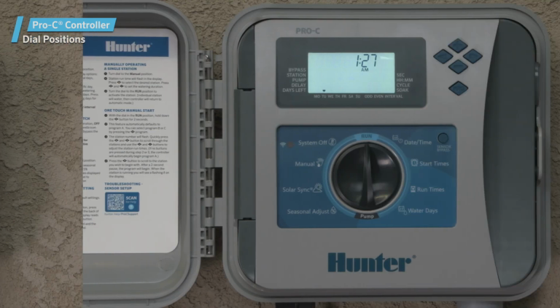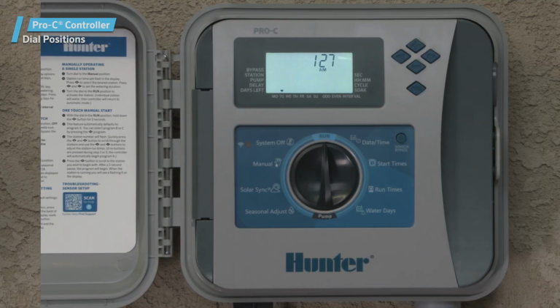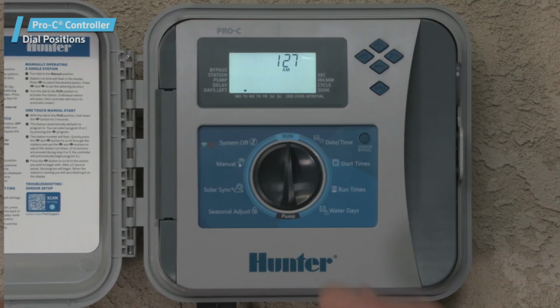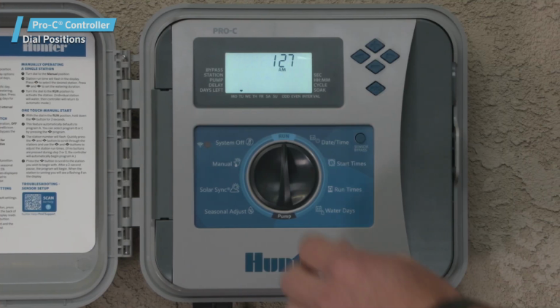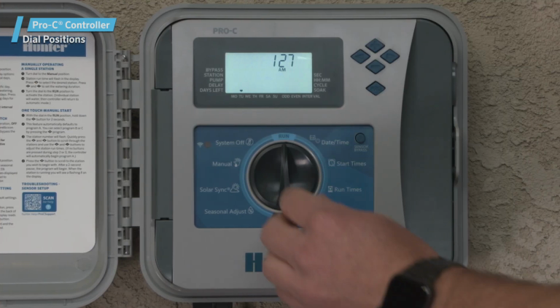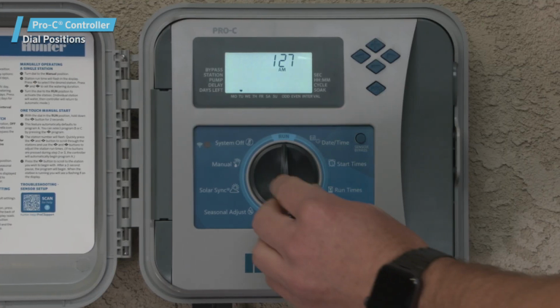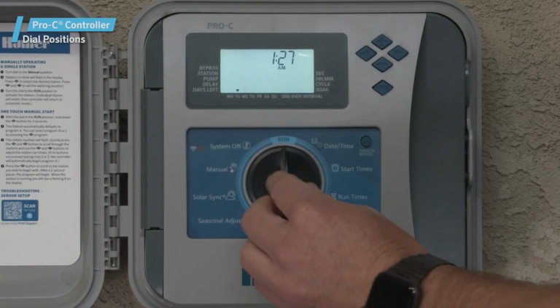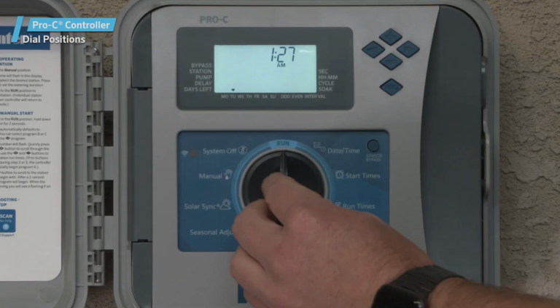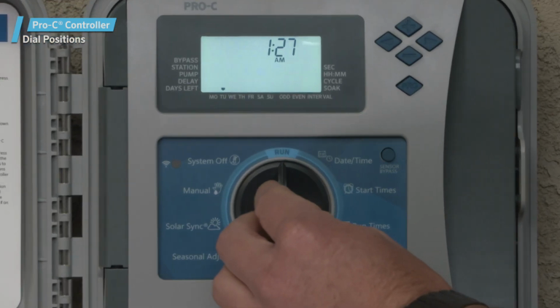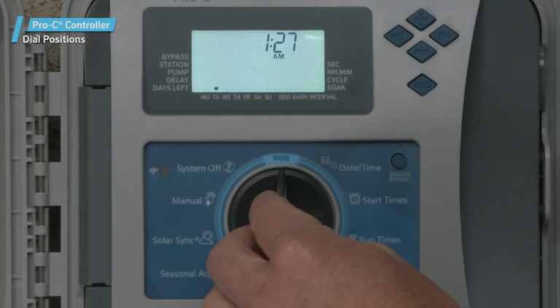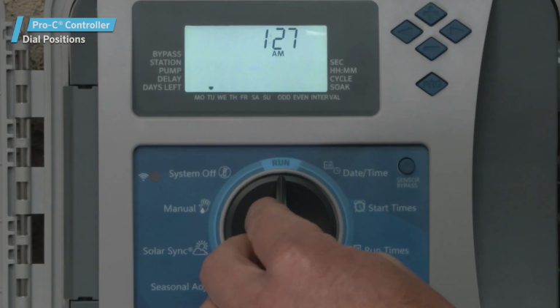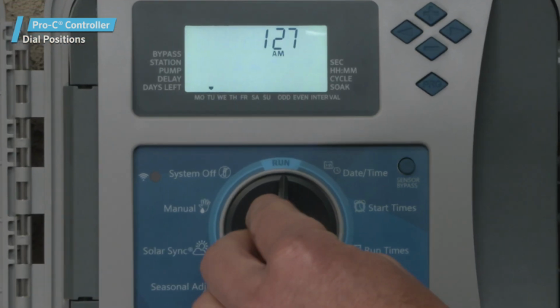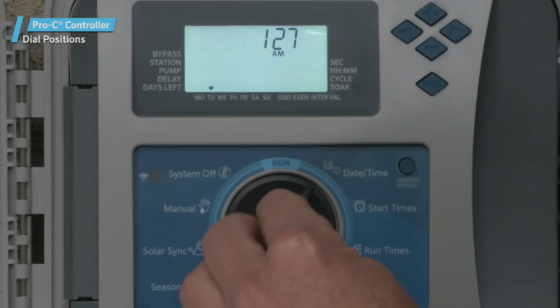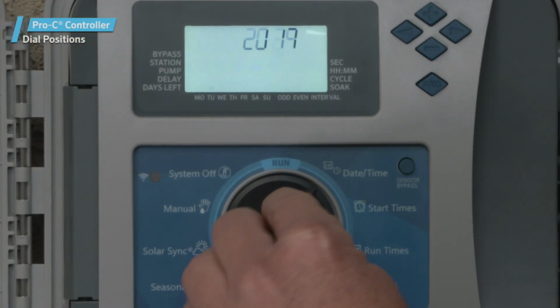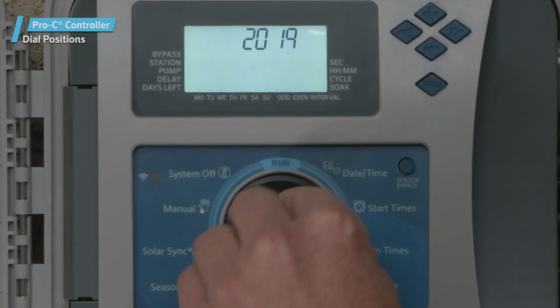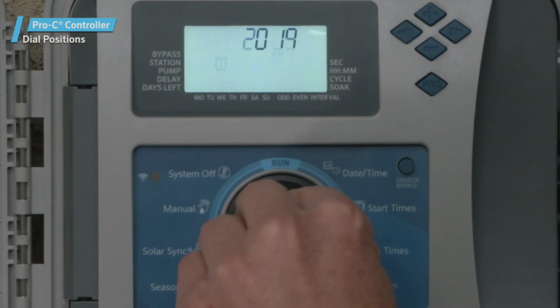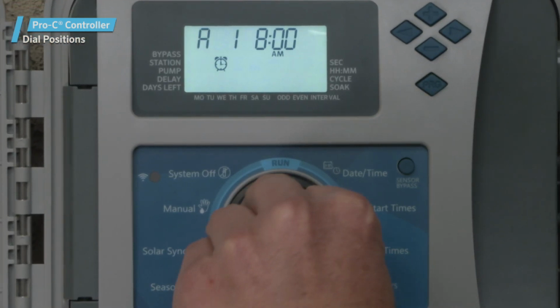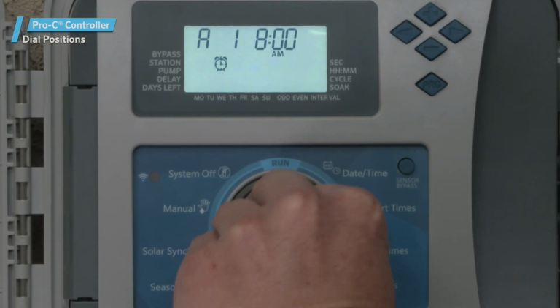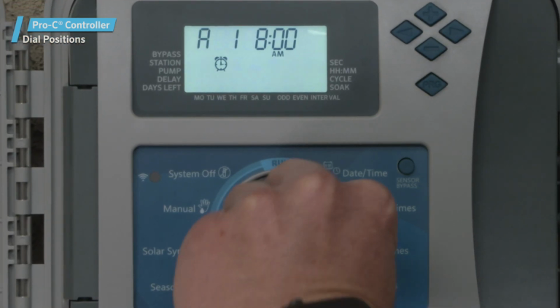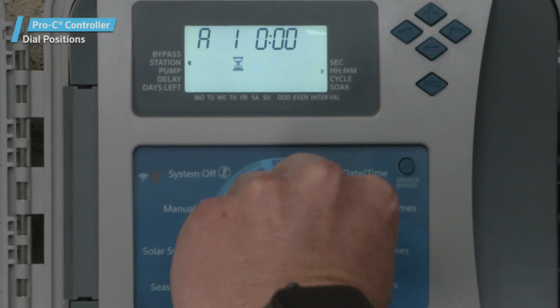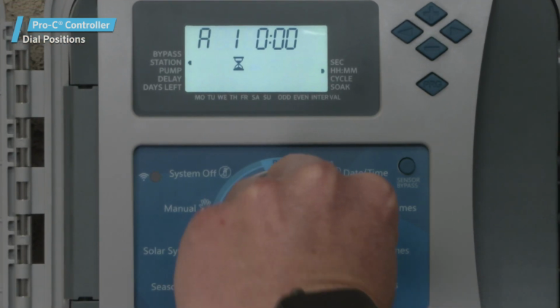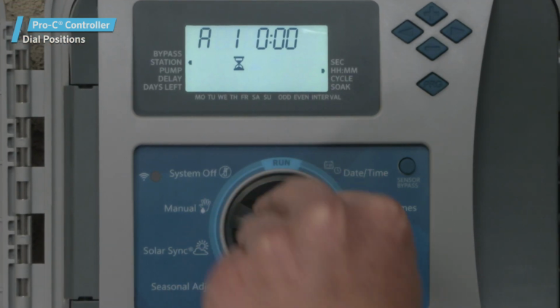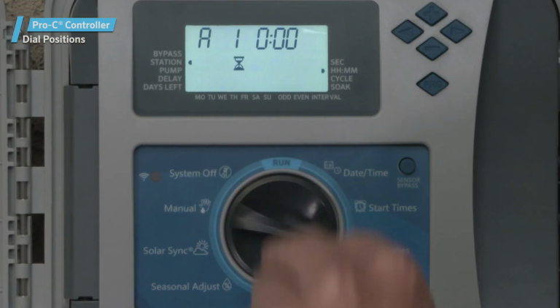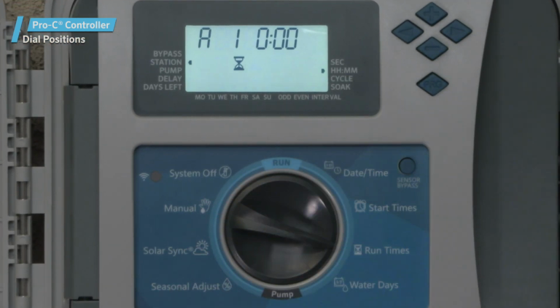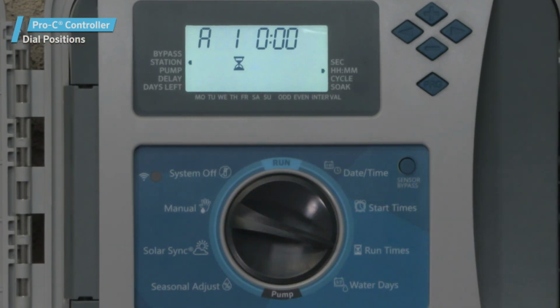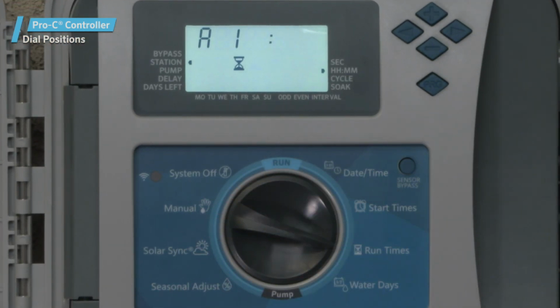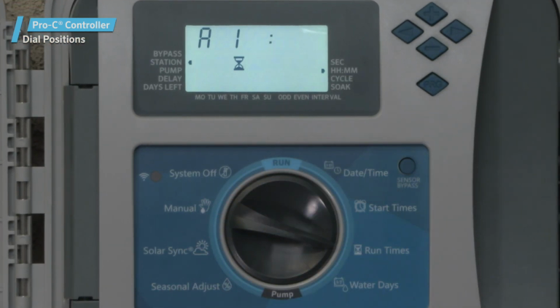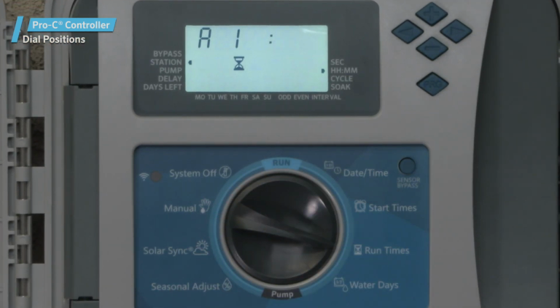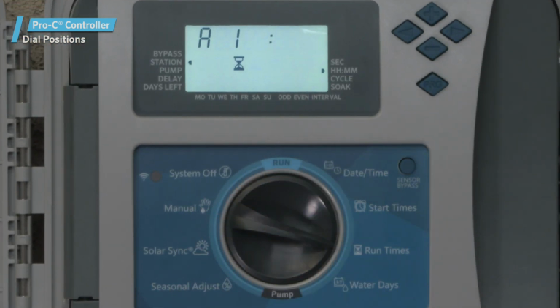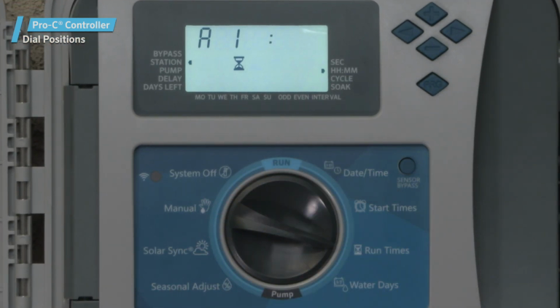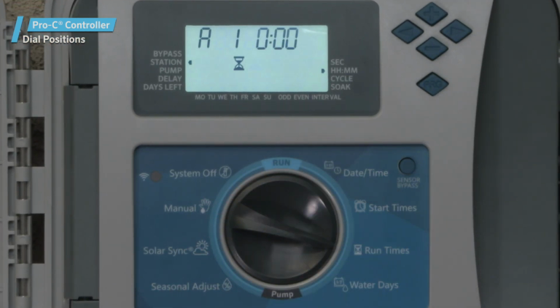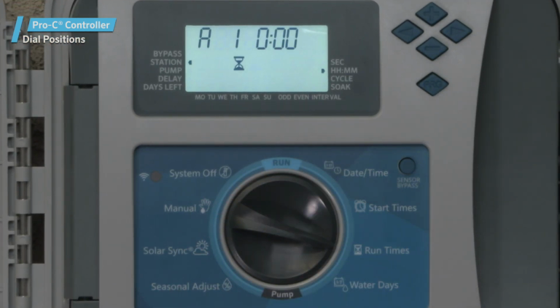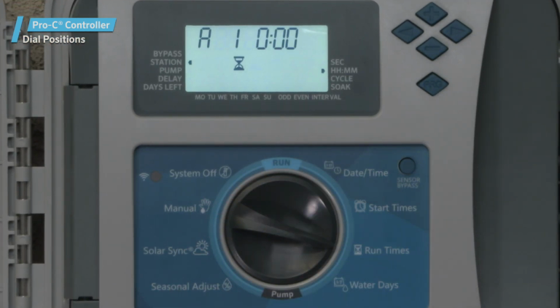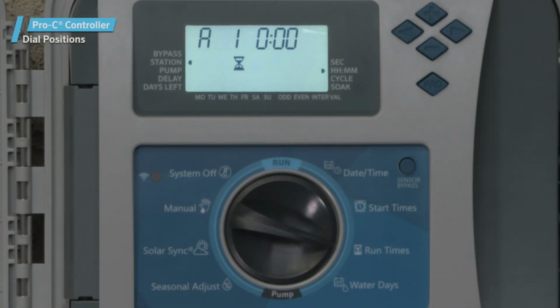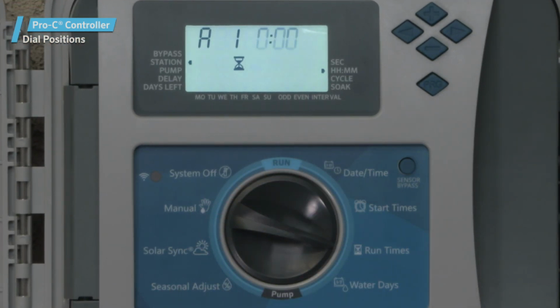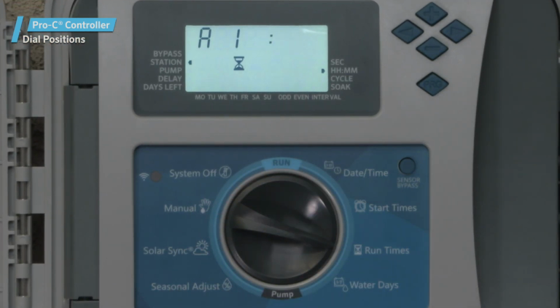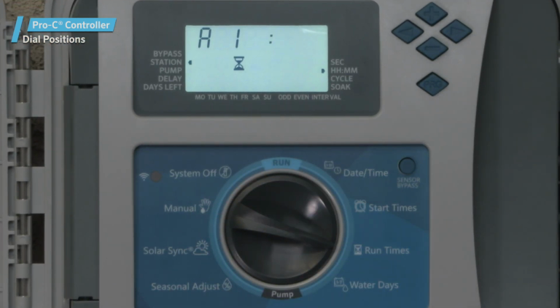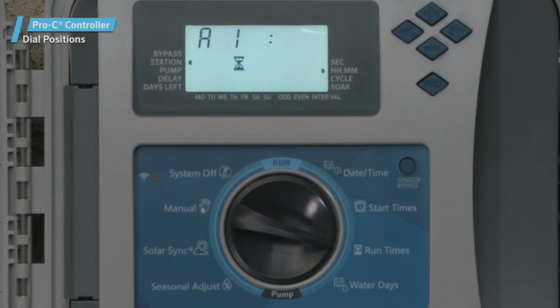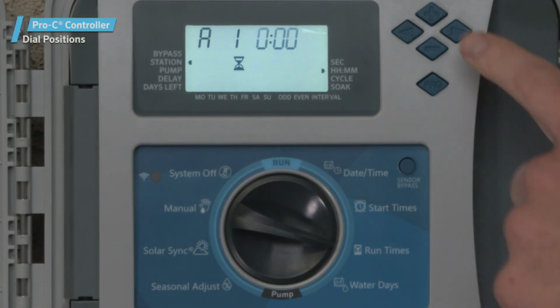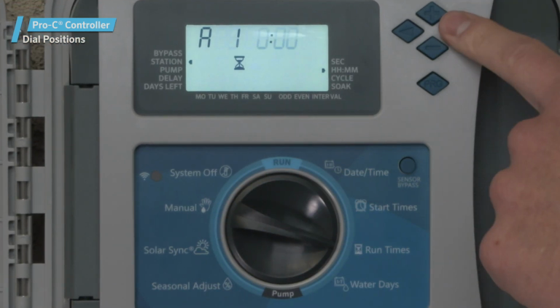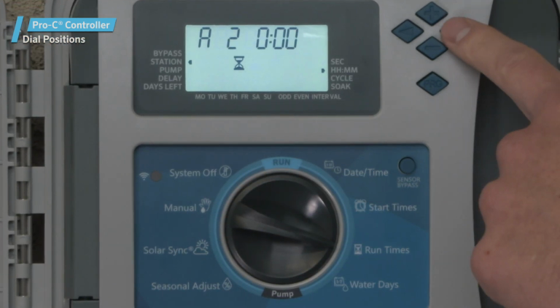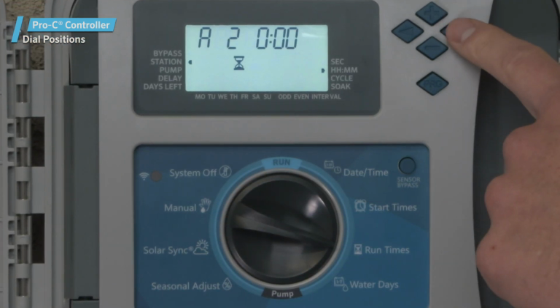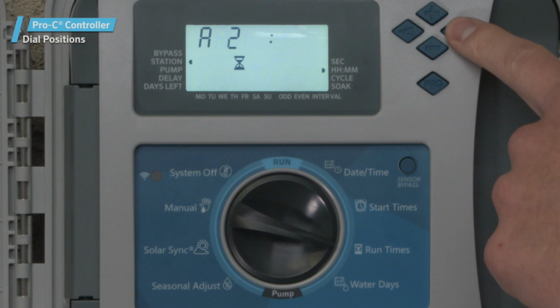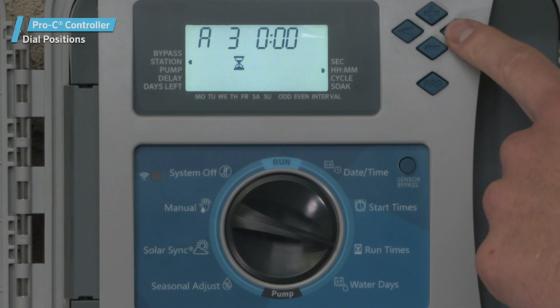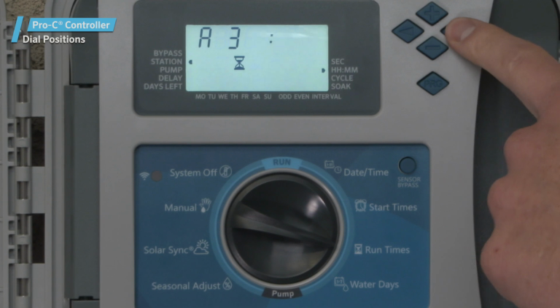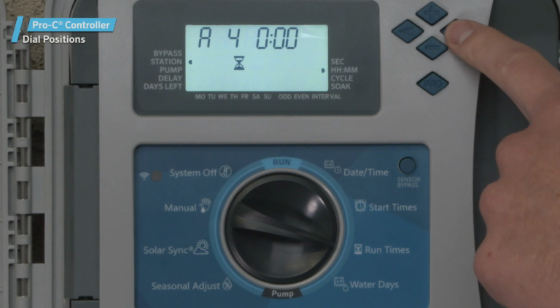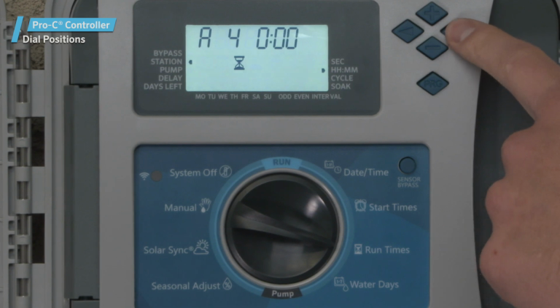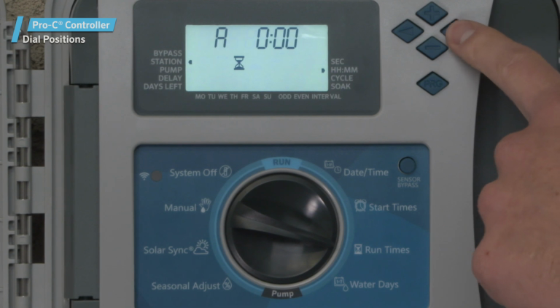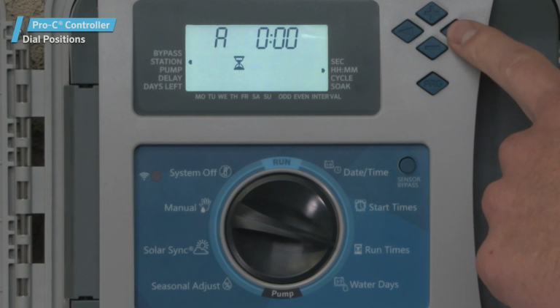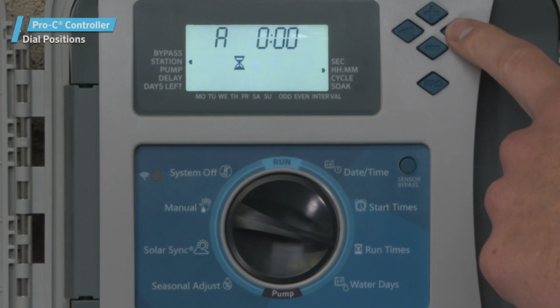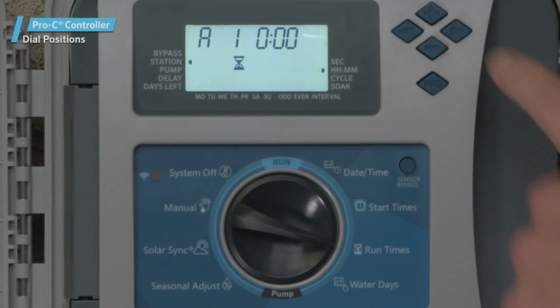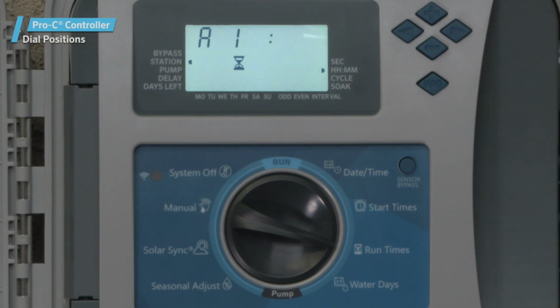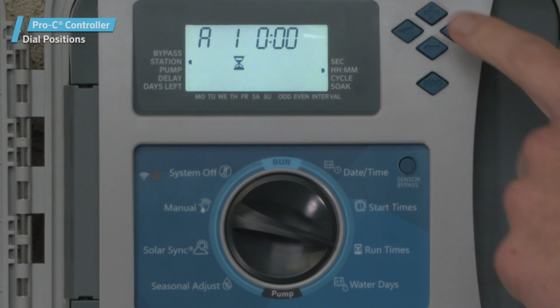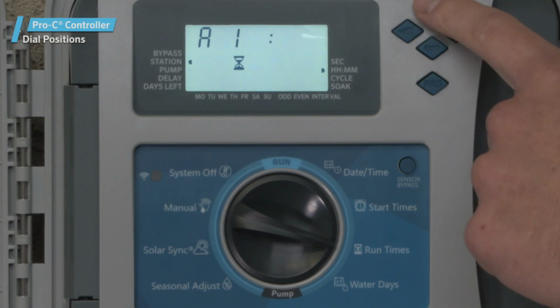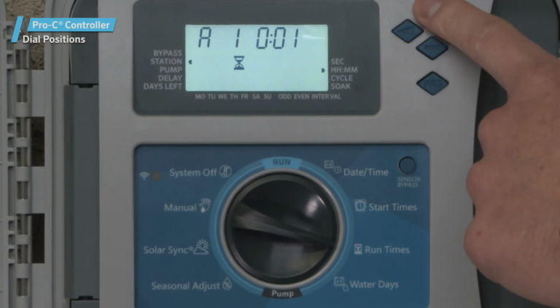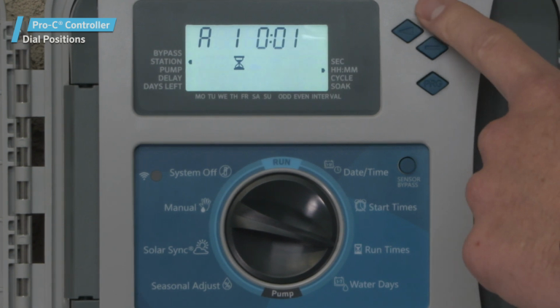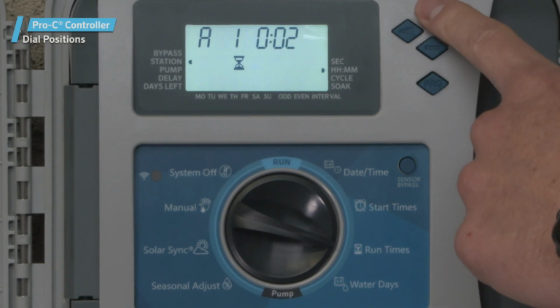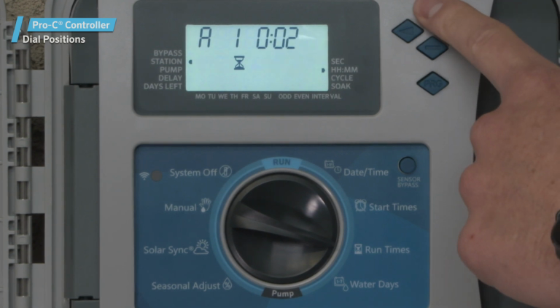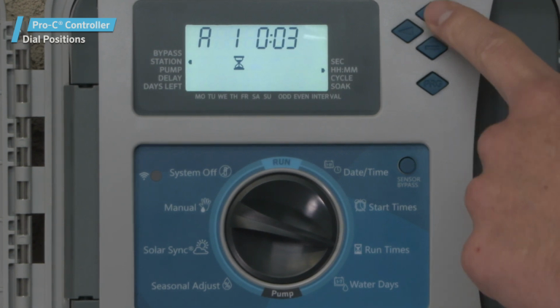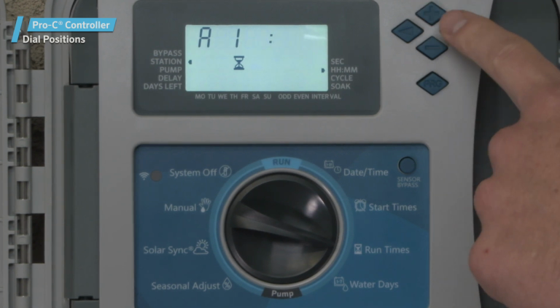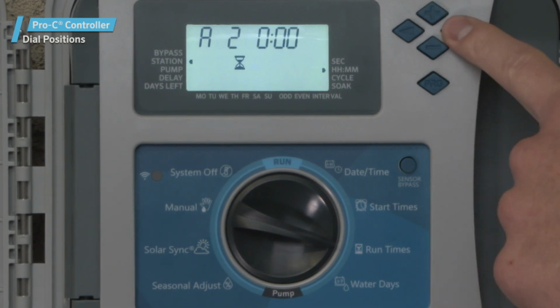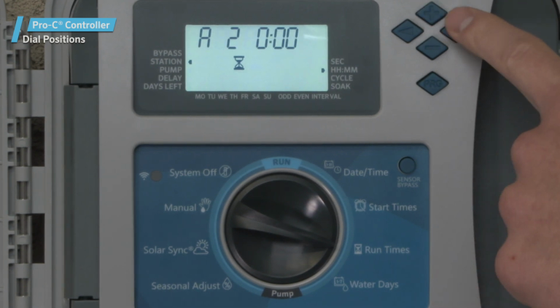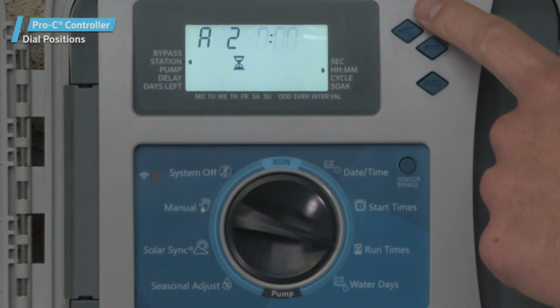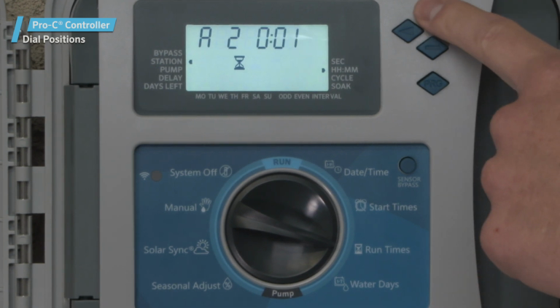The Run Times dial position. Use this dial position to set the run times for each individual station.